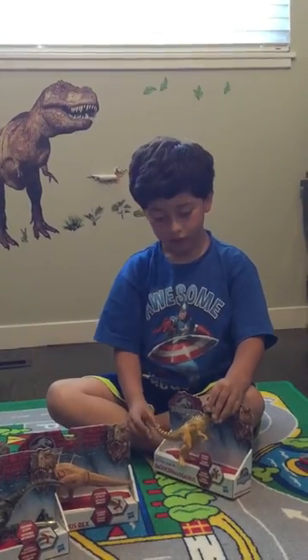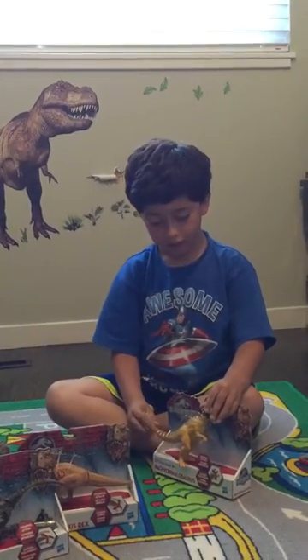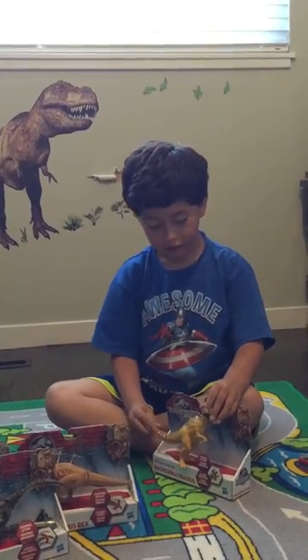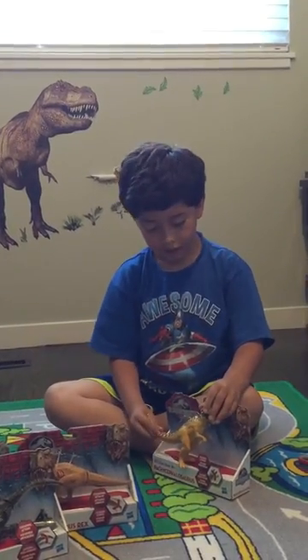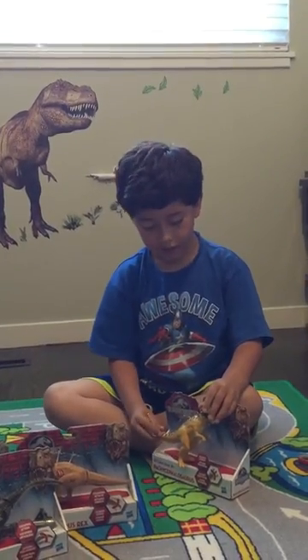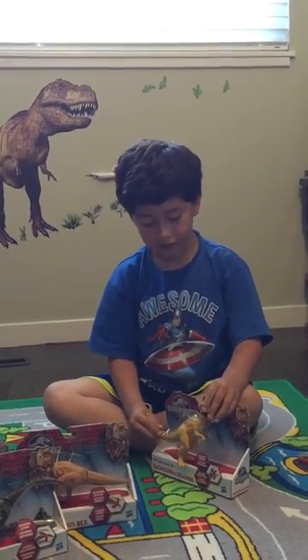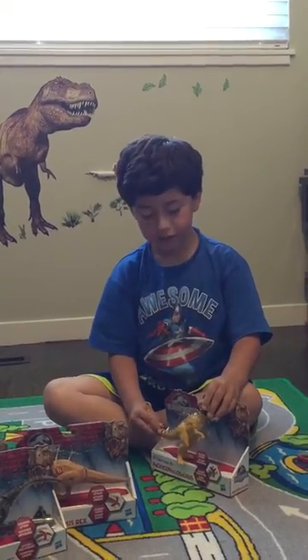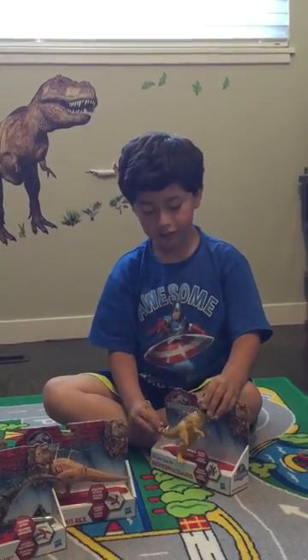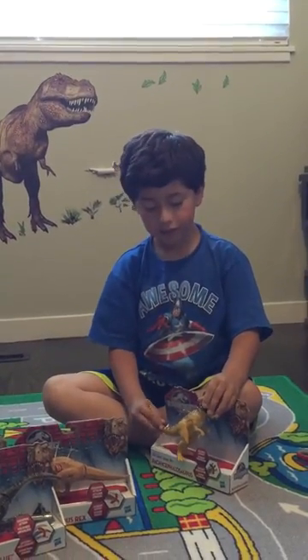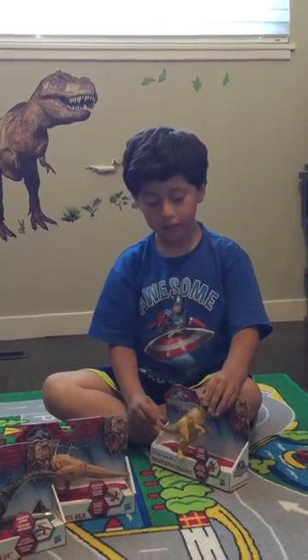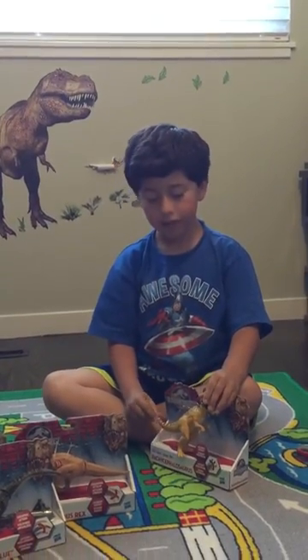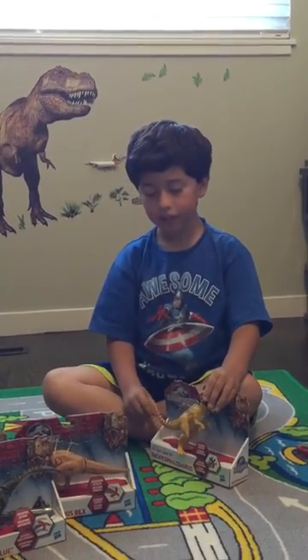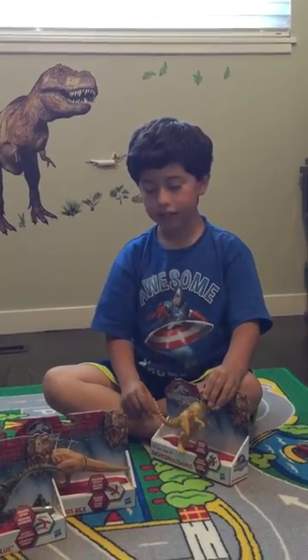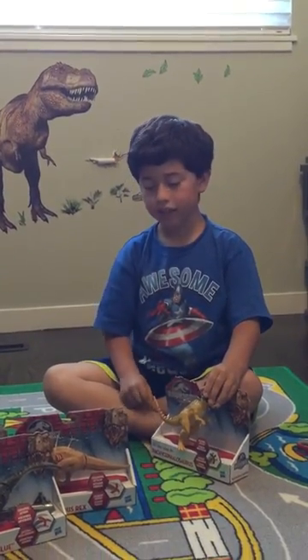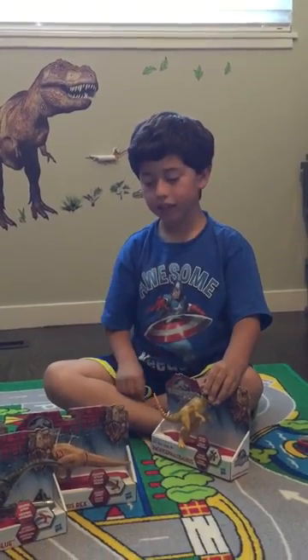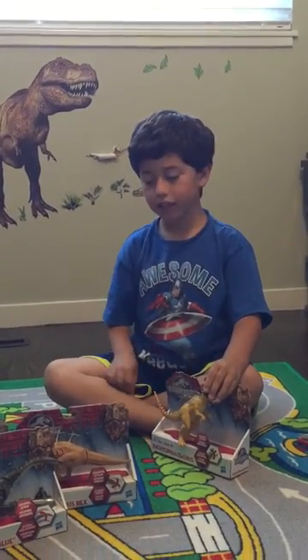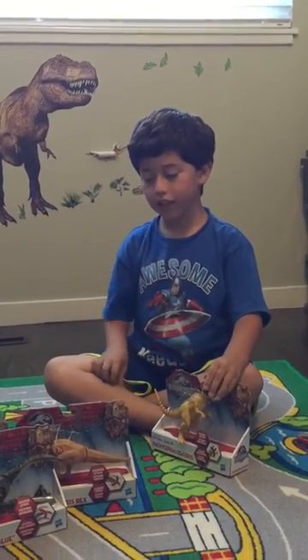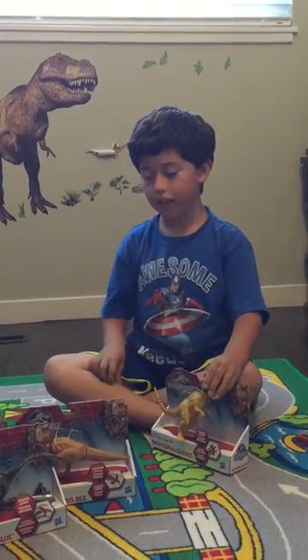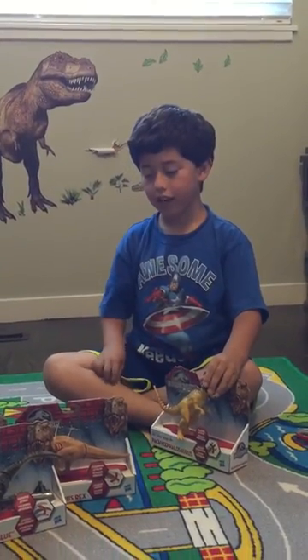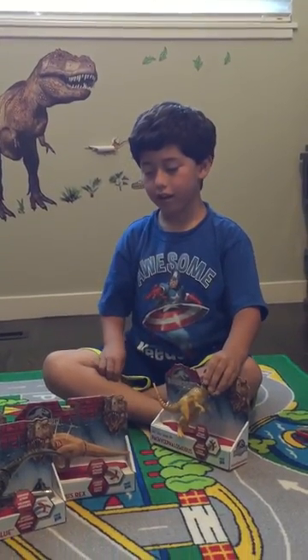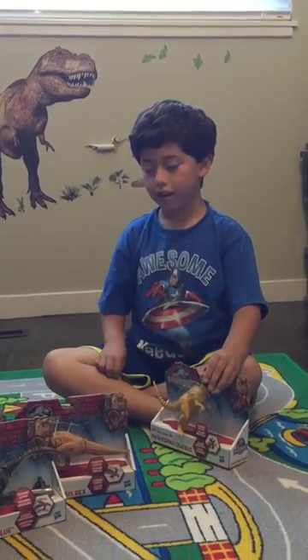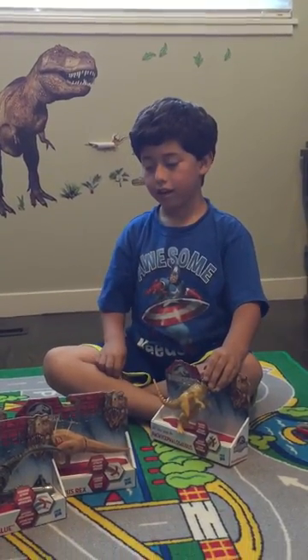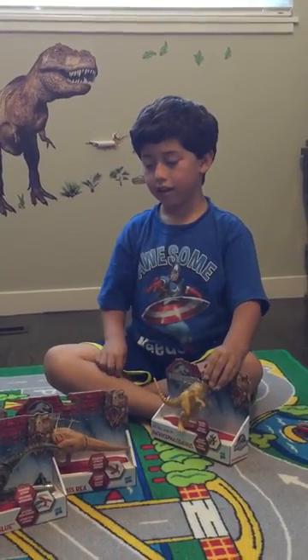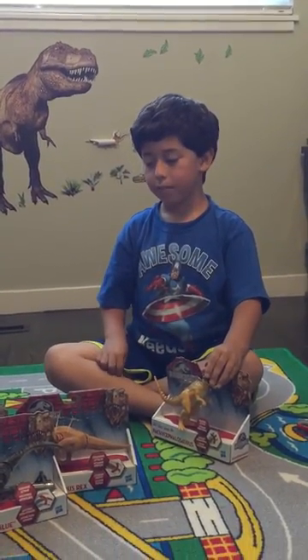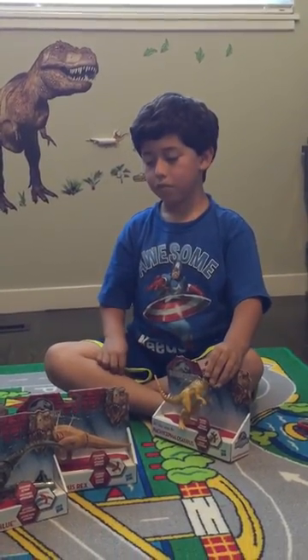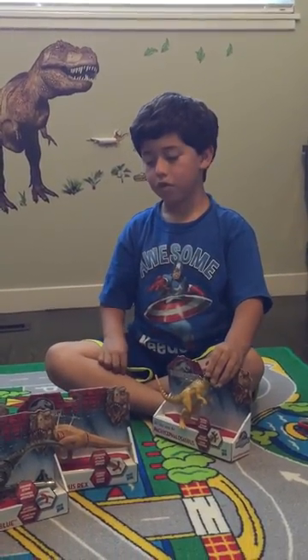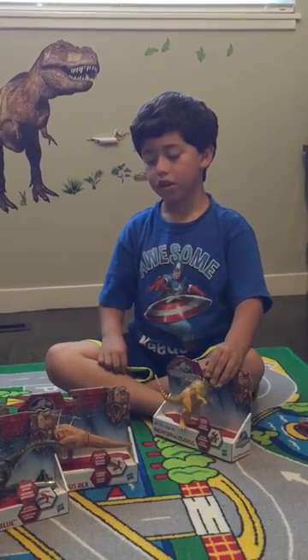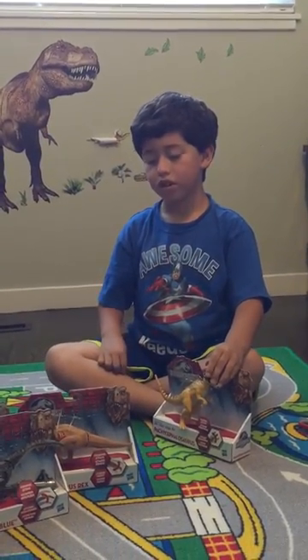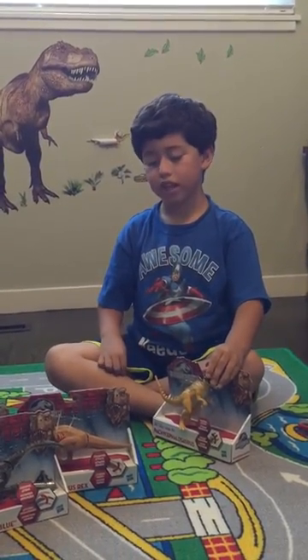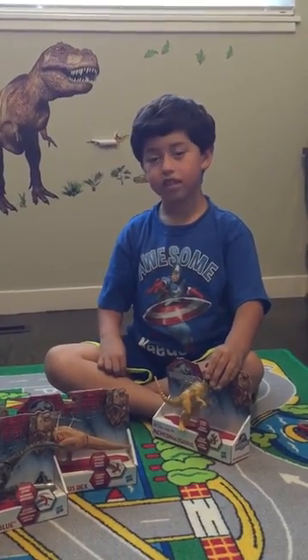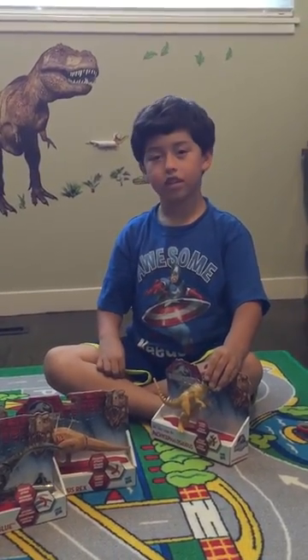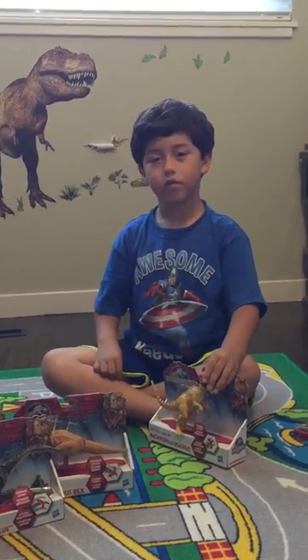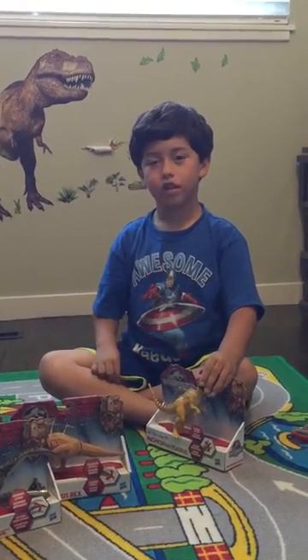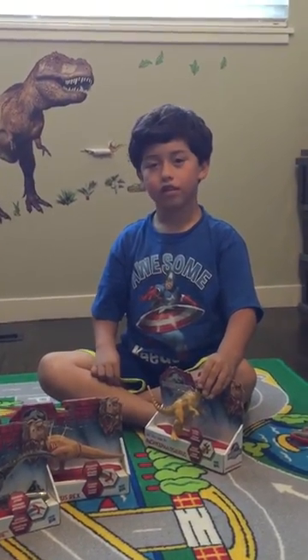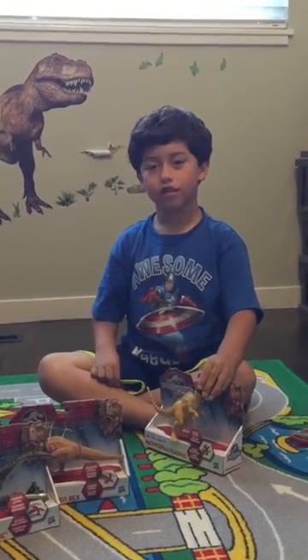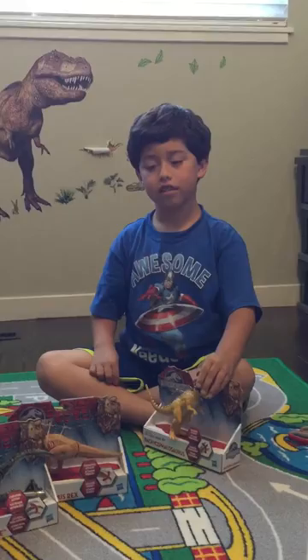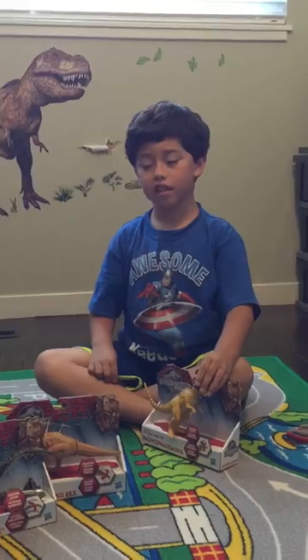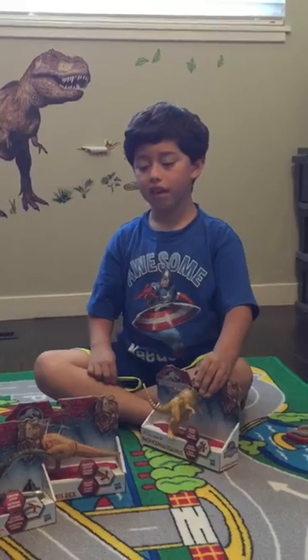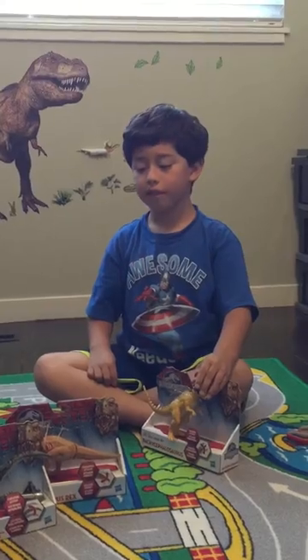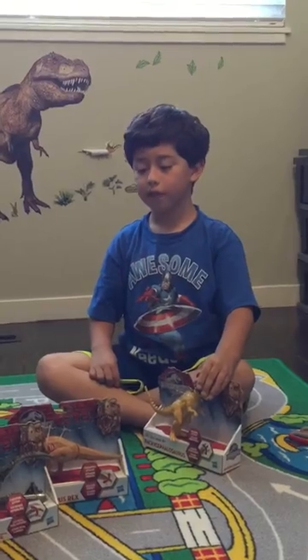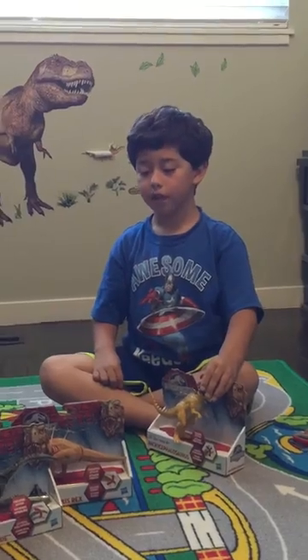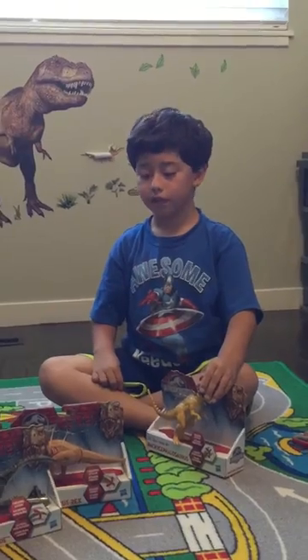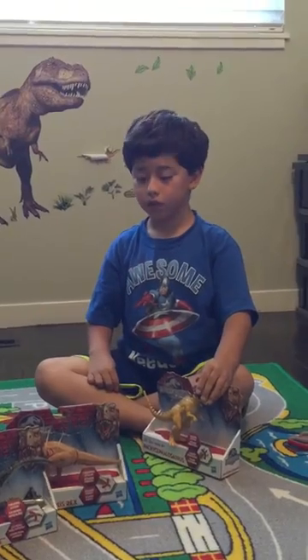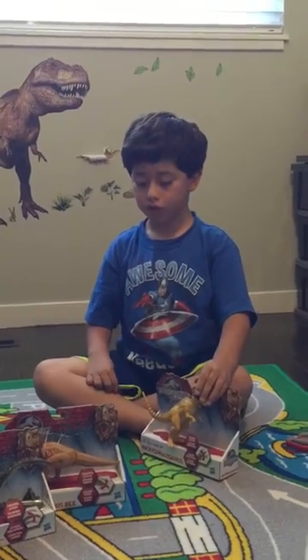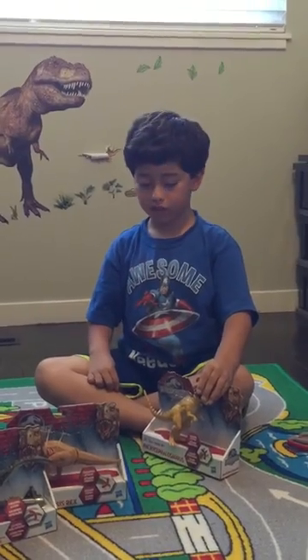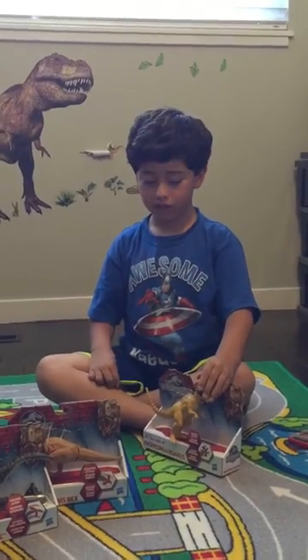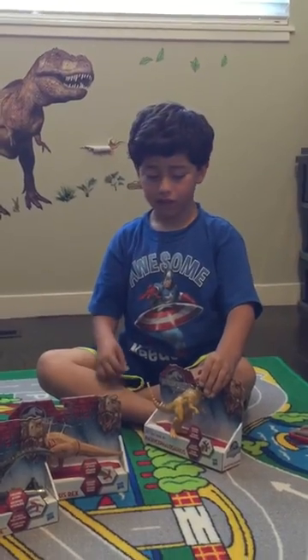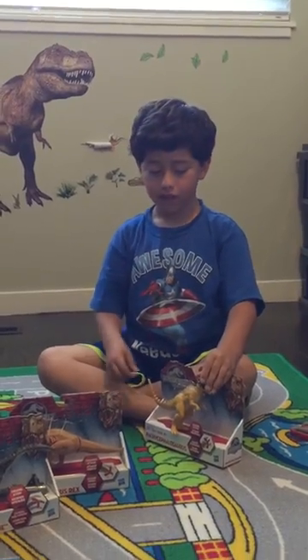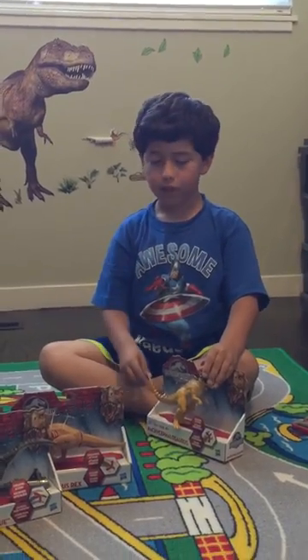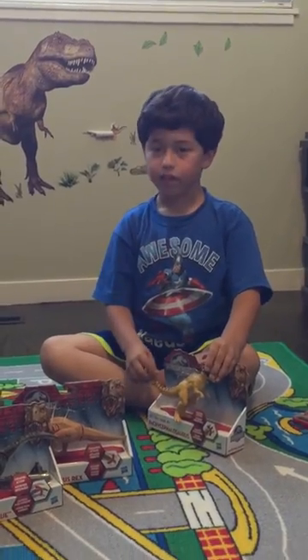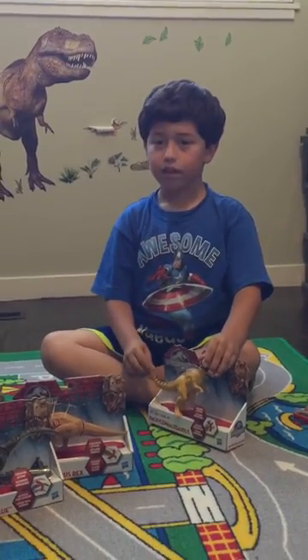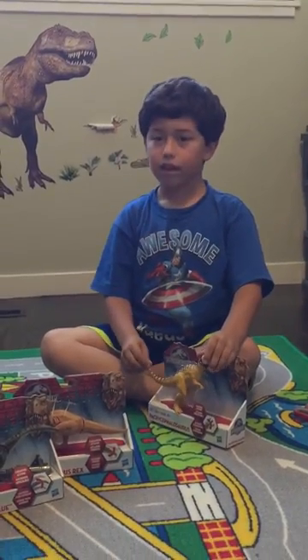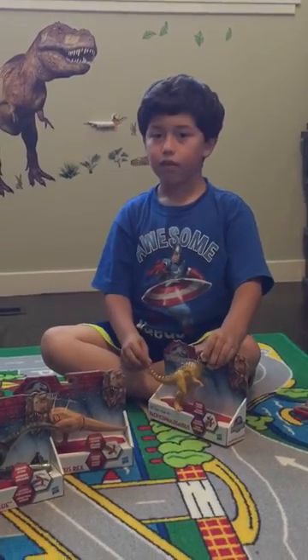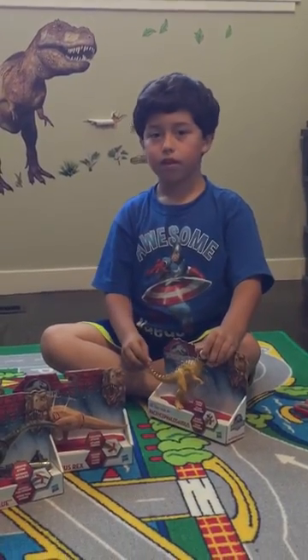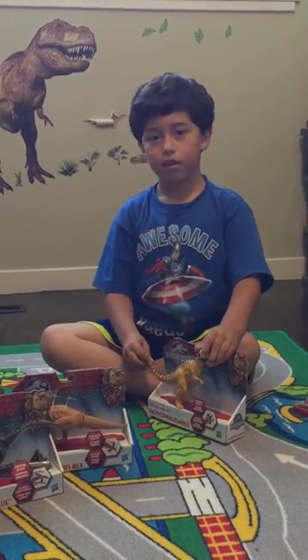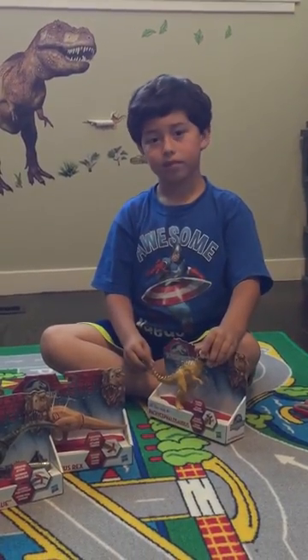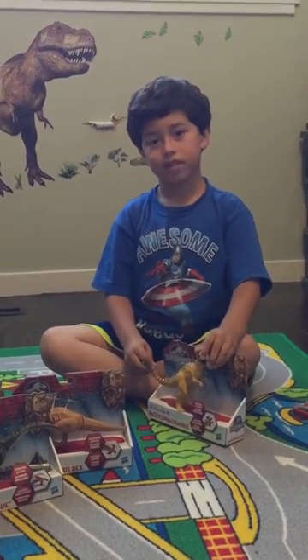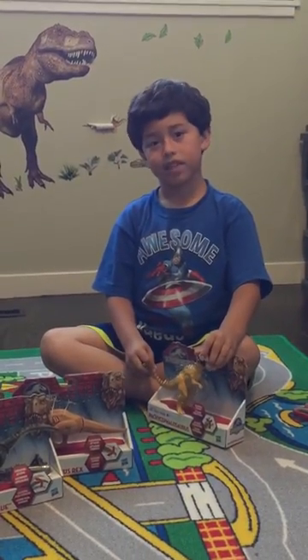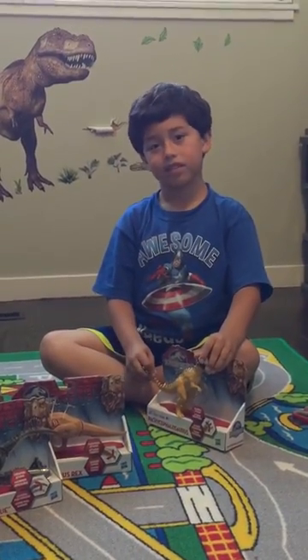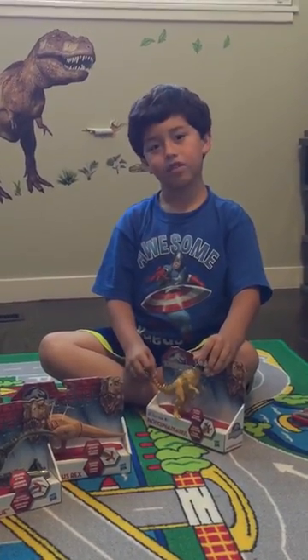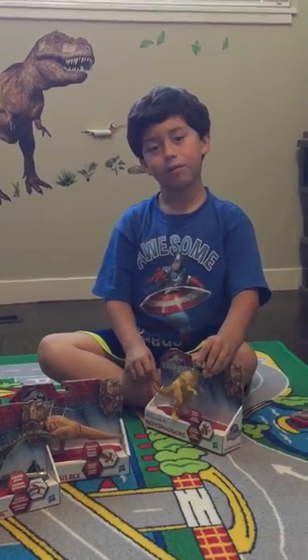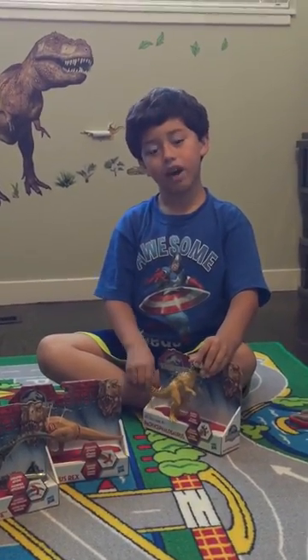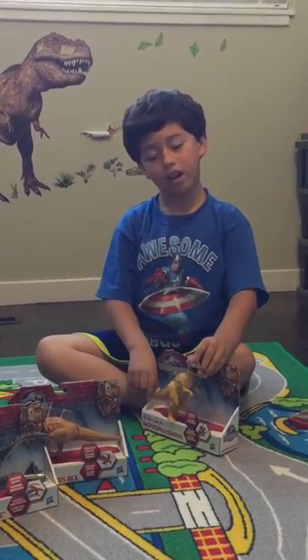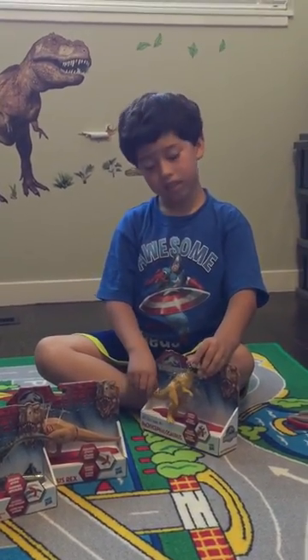Hi guys, today we're going to take a look at more Jurassic World toy stuff. Welcome to Danny's Toy Box.